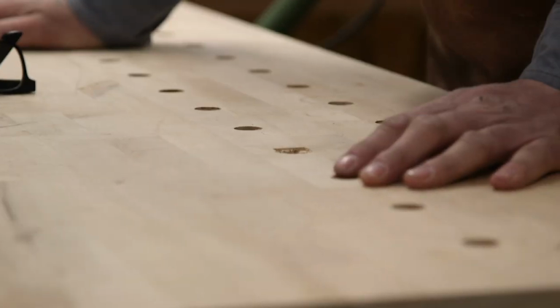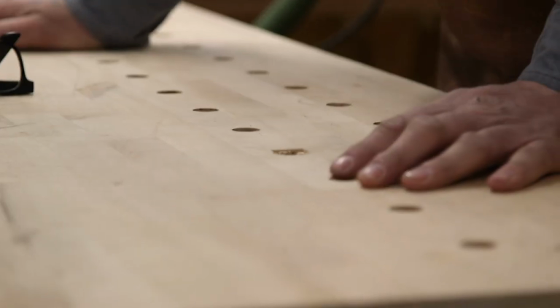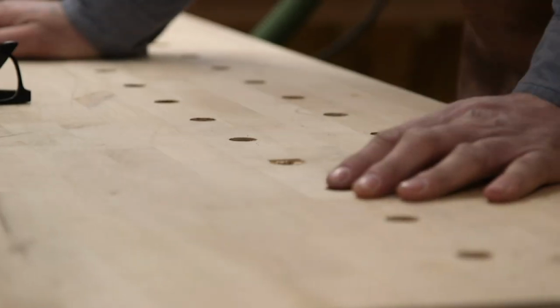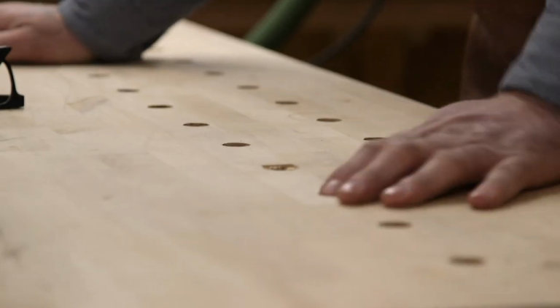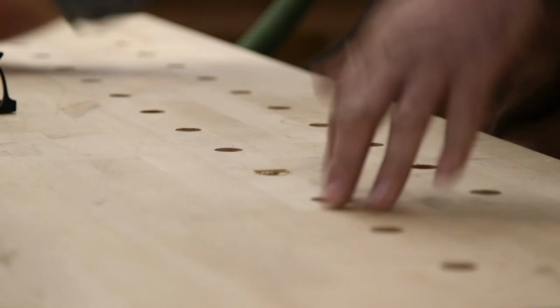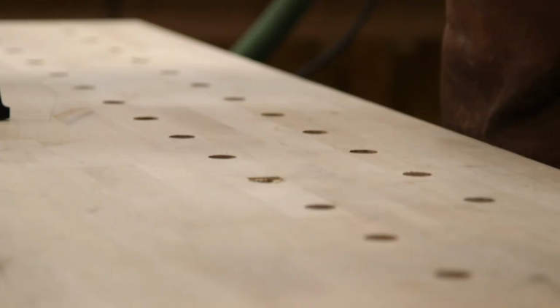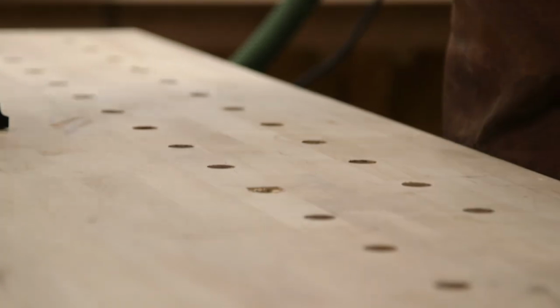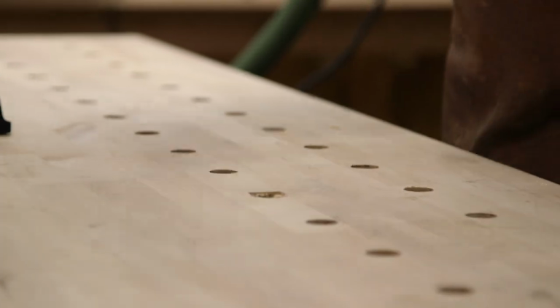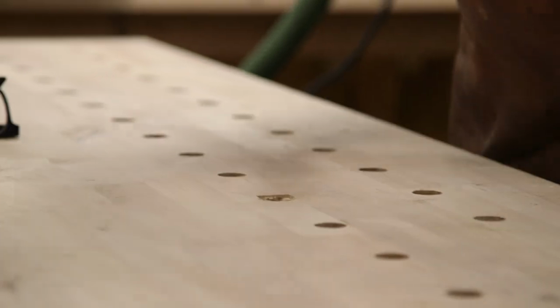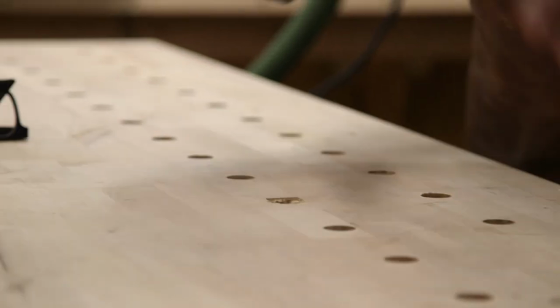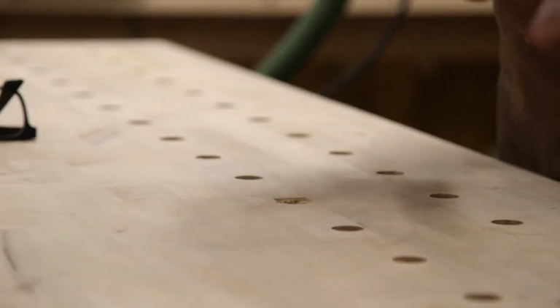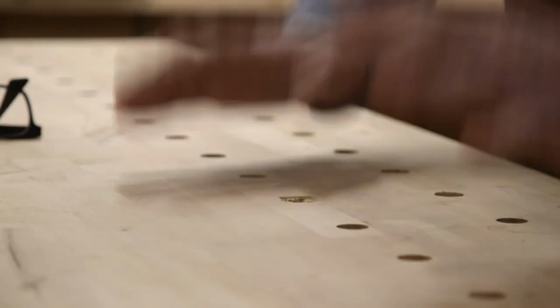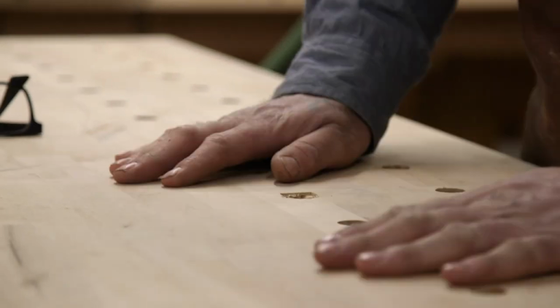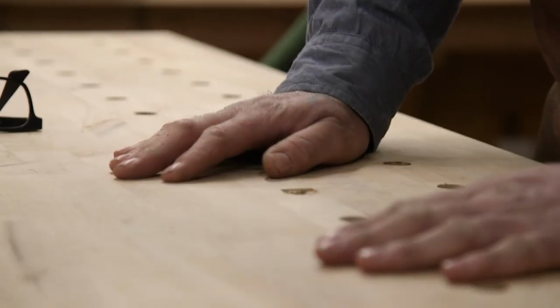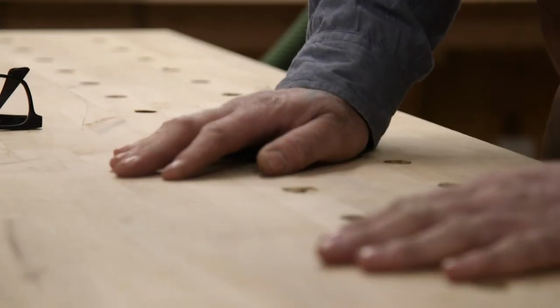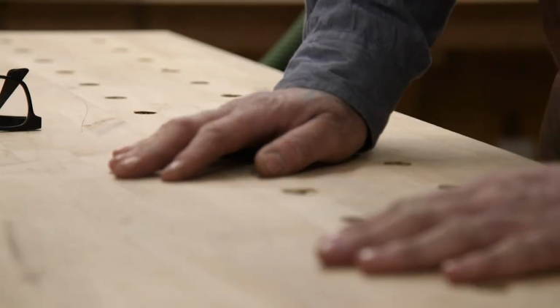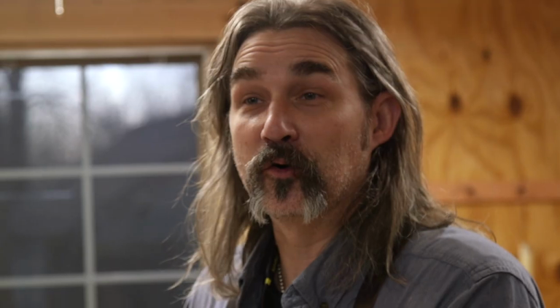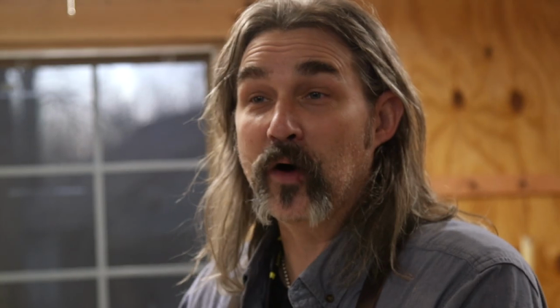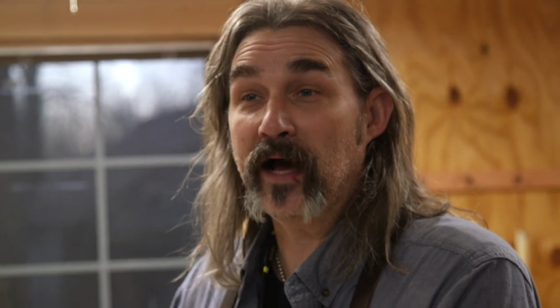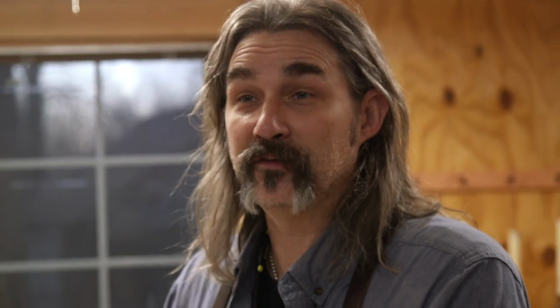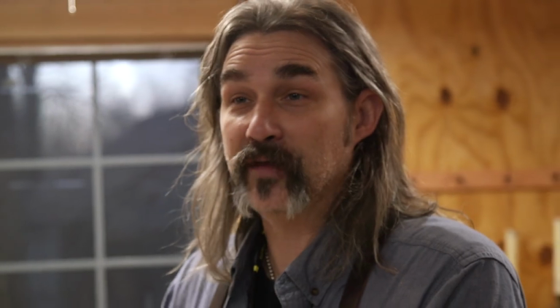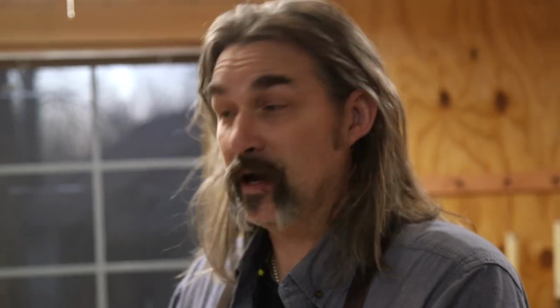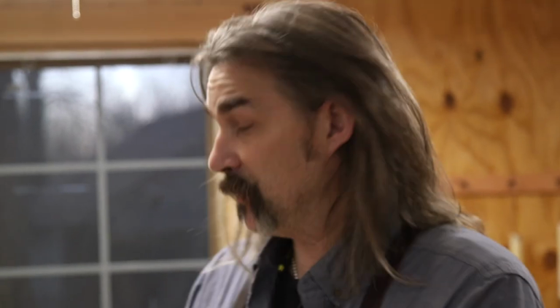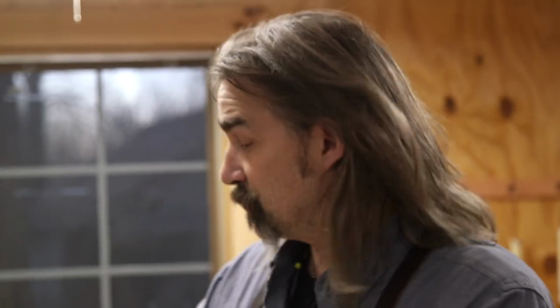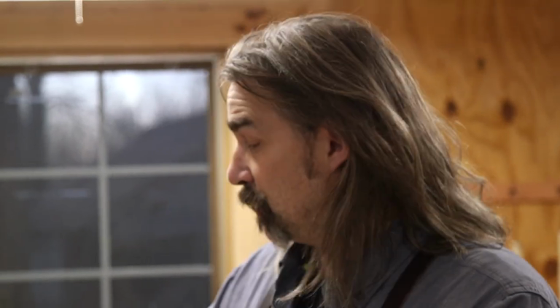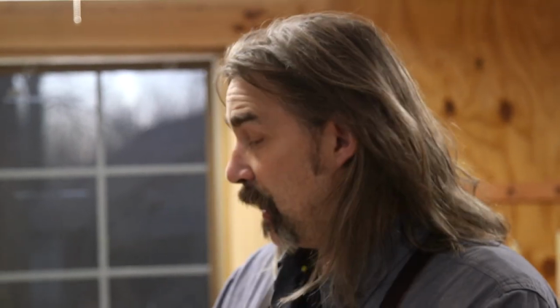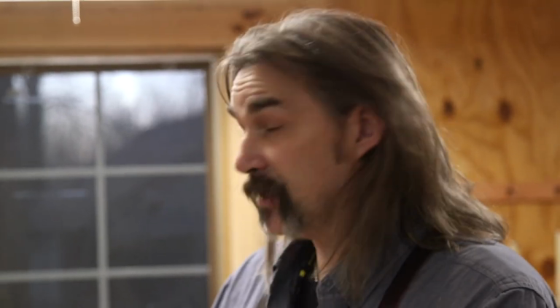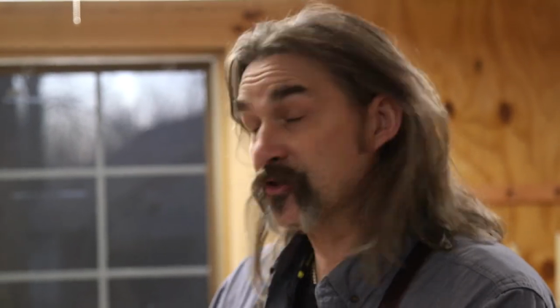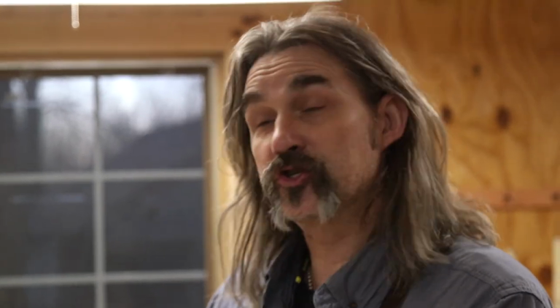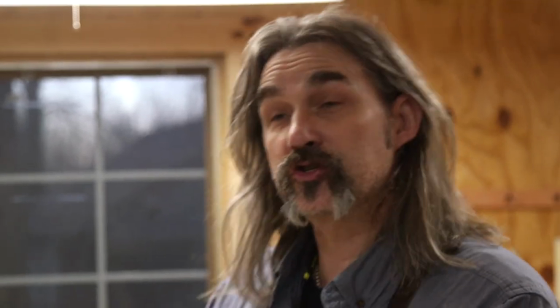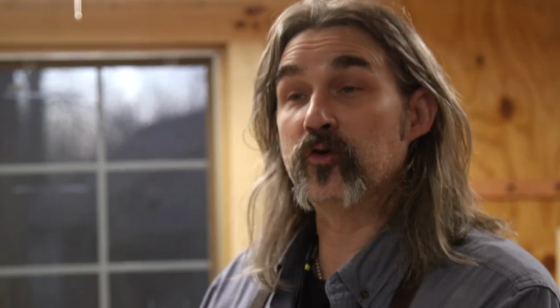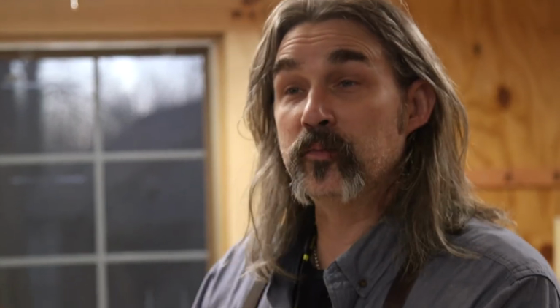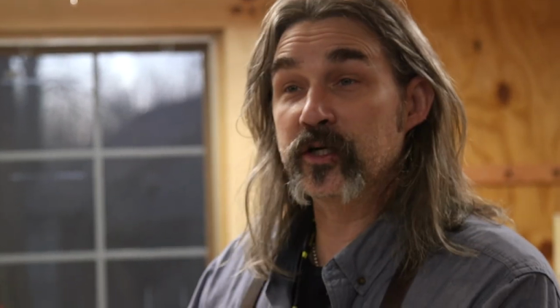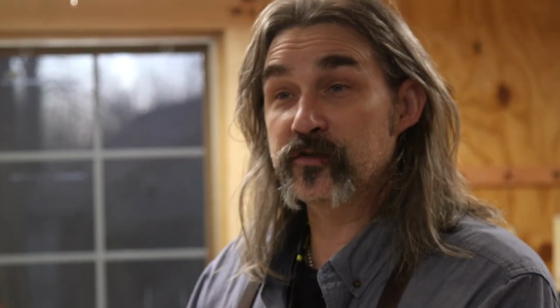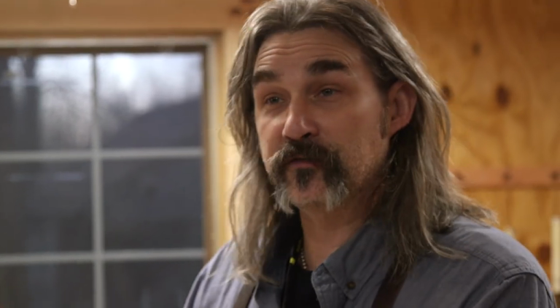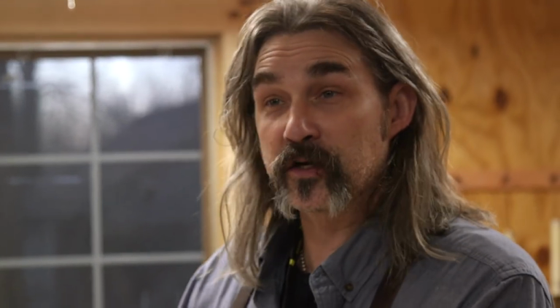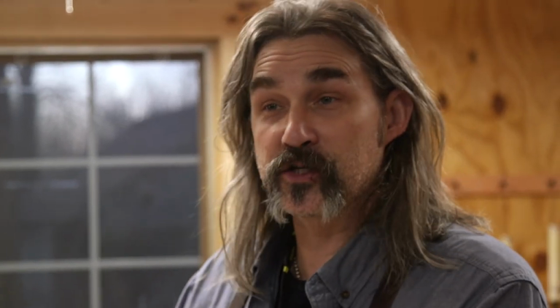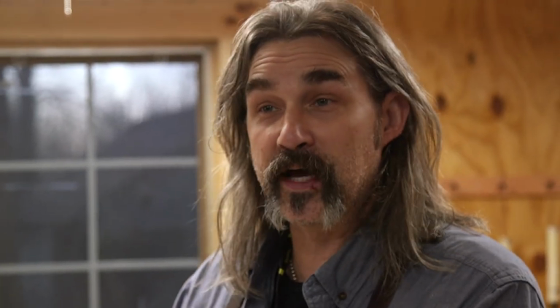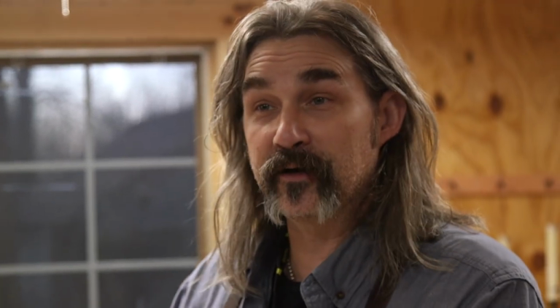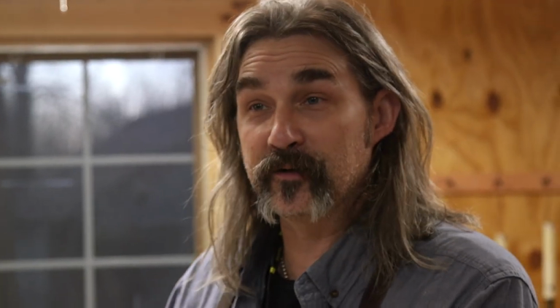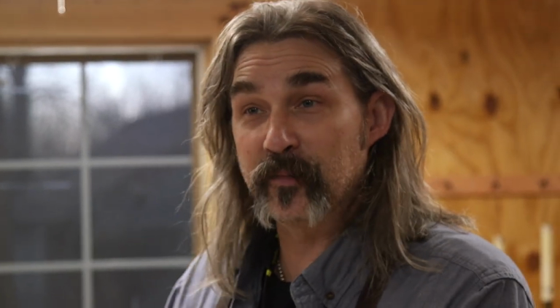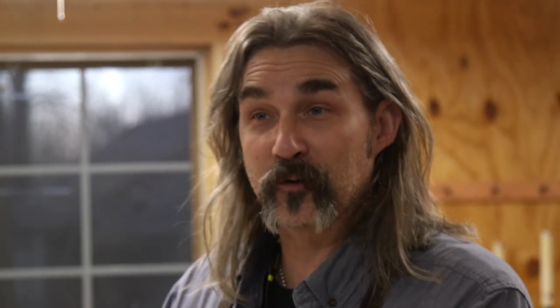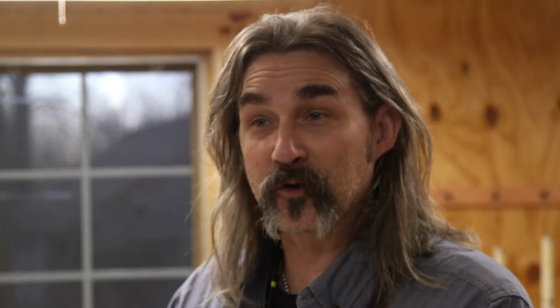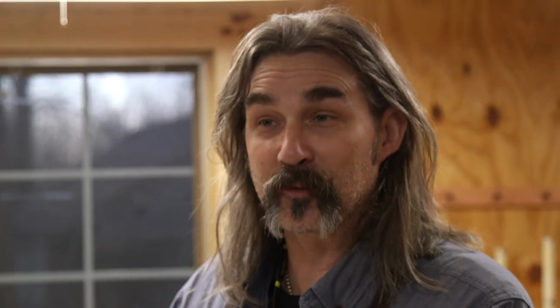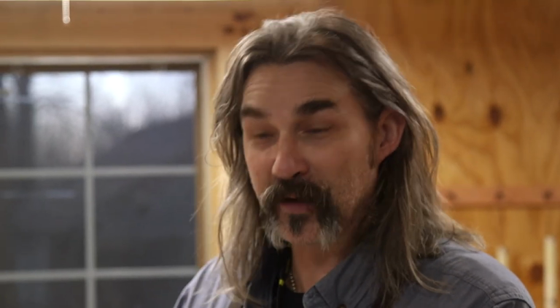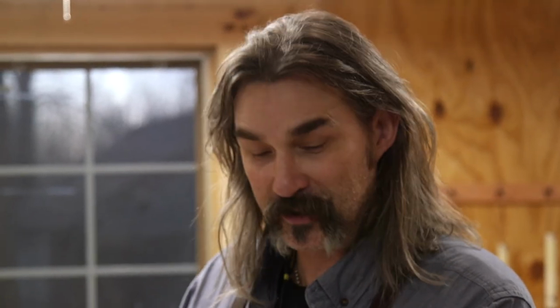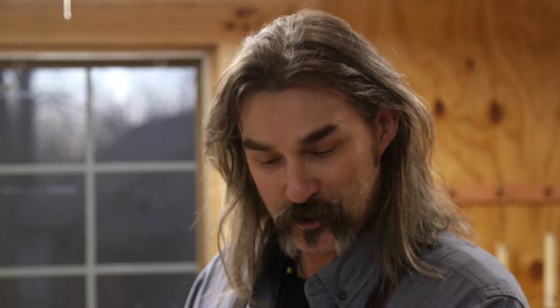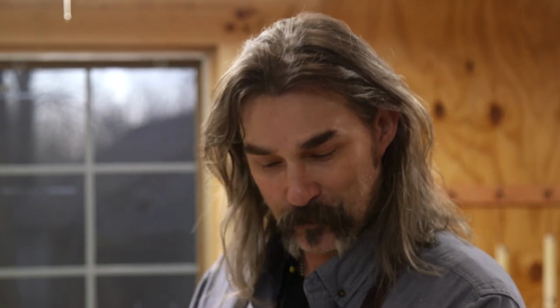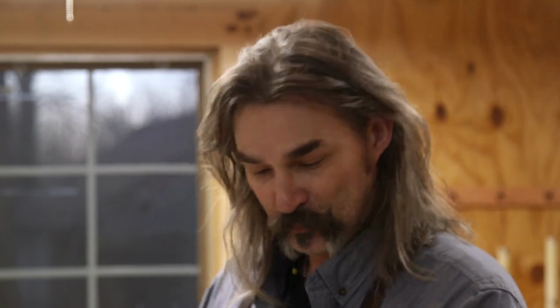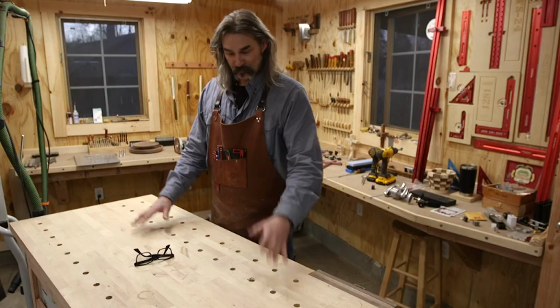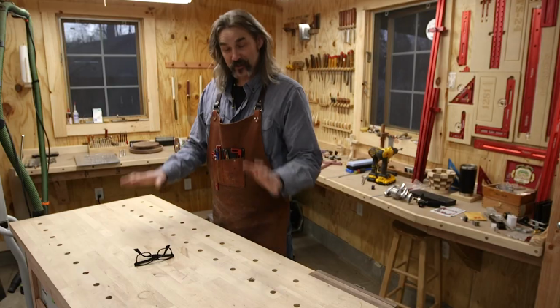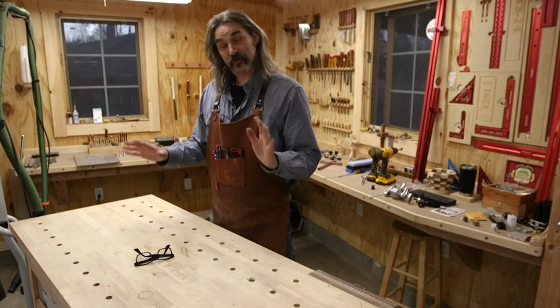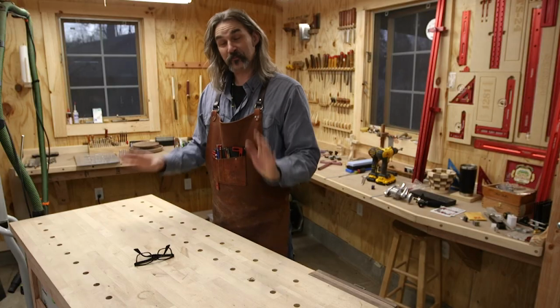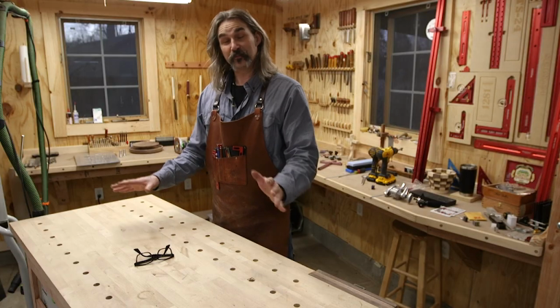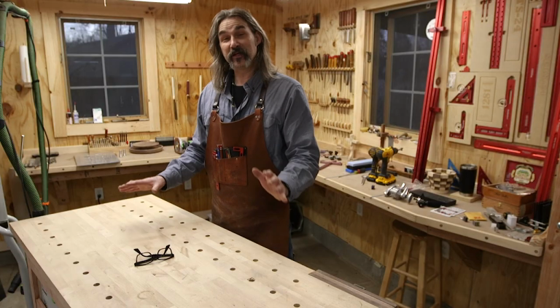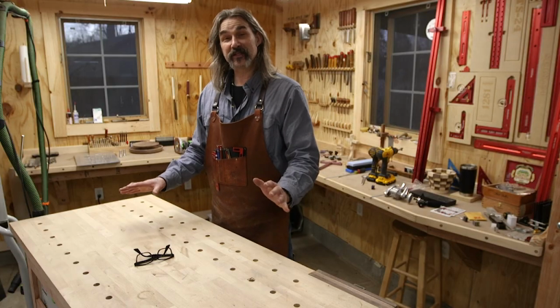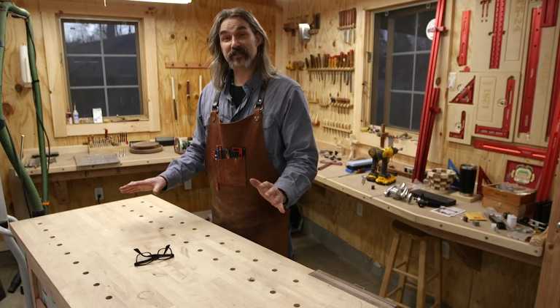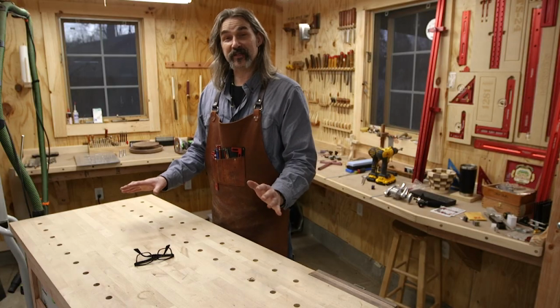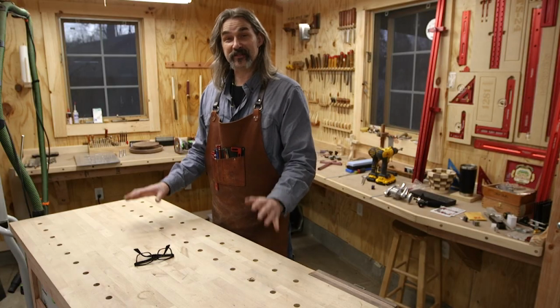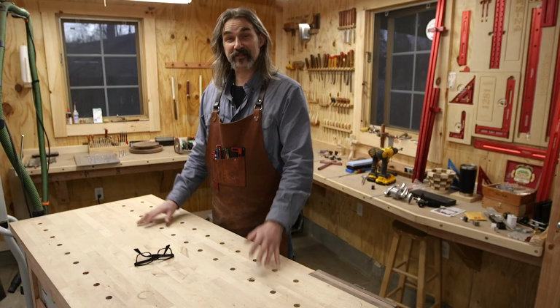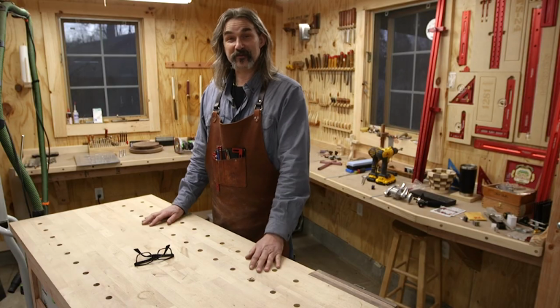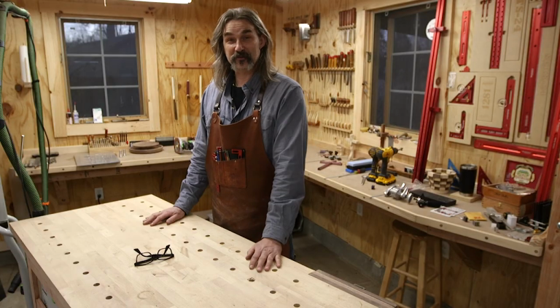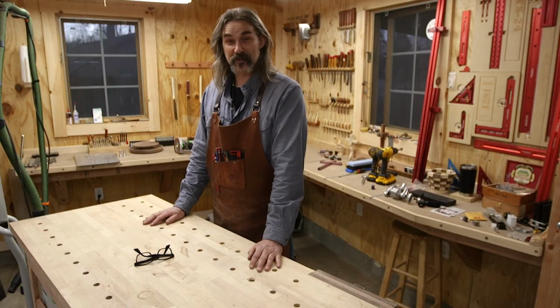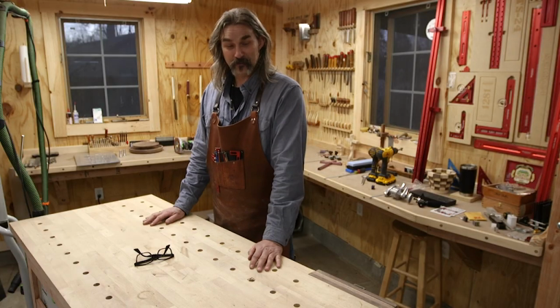I've been looking forward to doing this for a while now. It's going to add so much functionality to my workbench, so I'm pretty excited to use it.